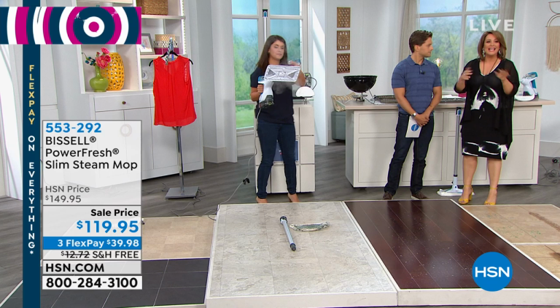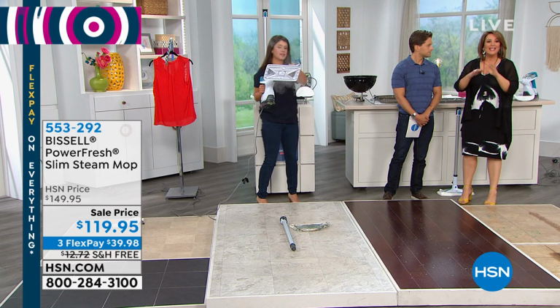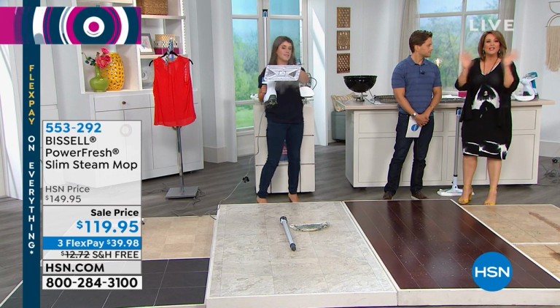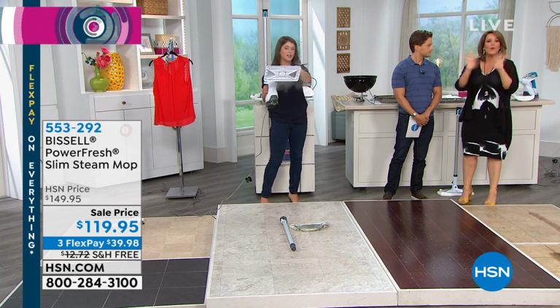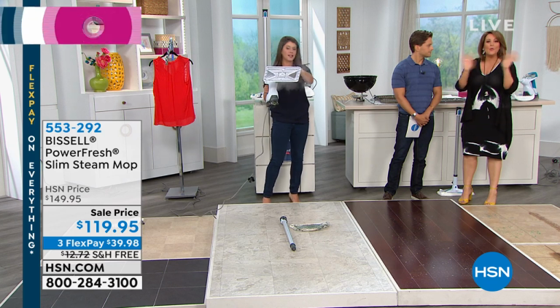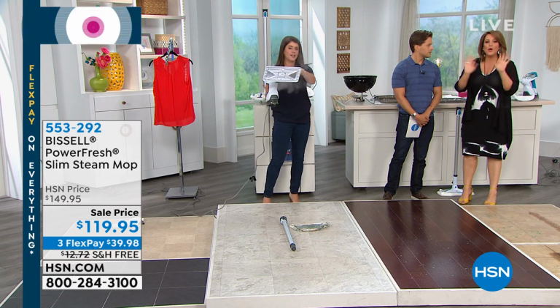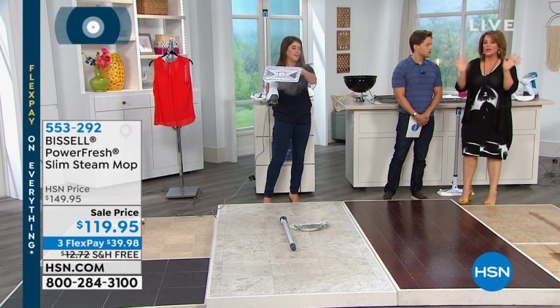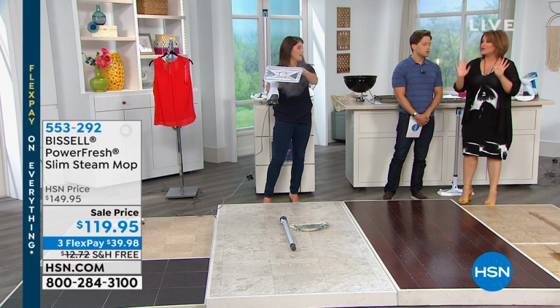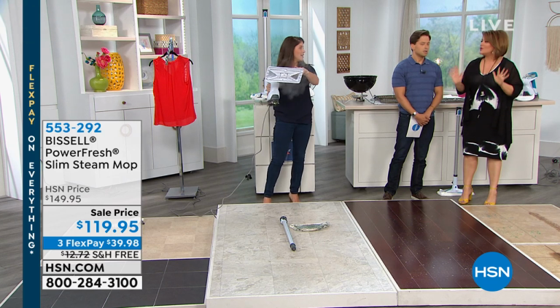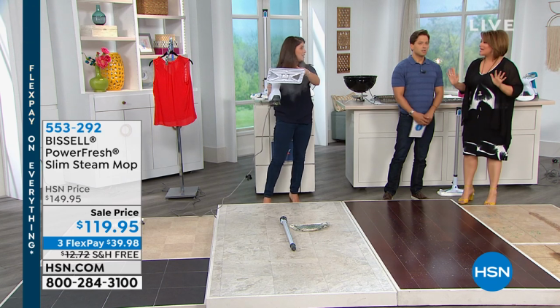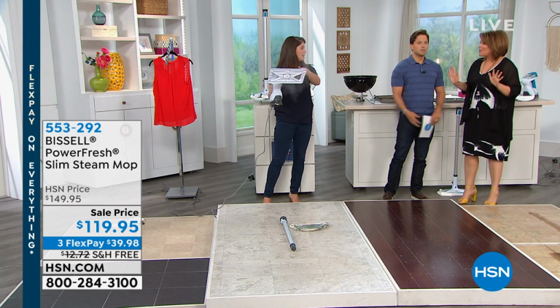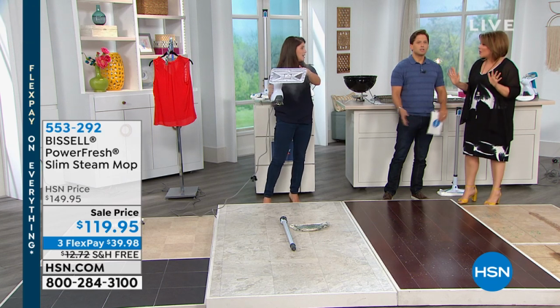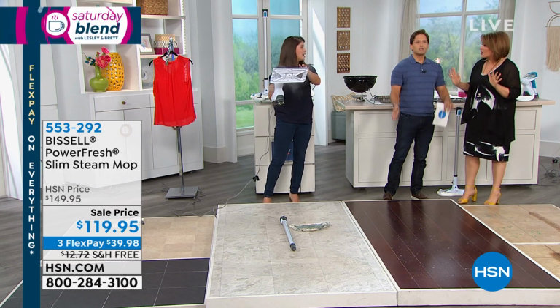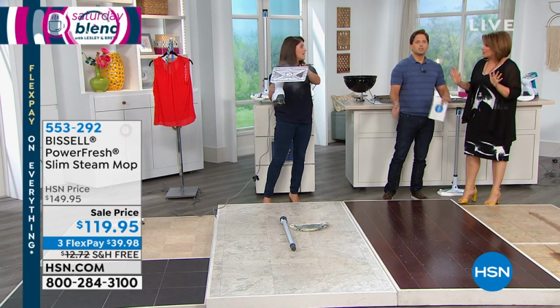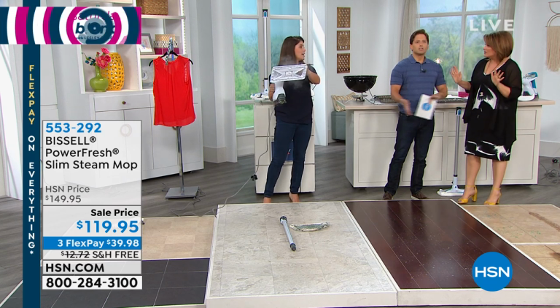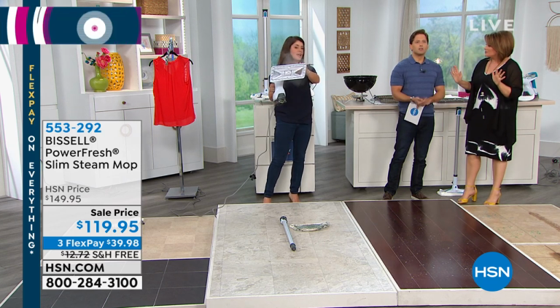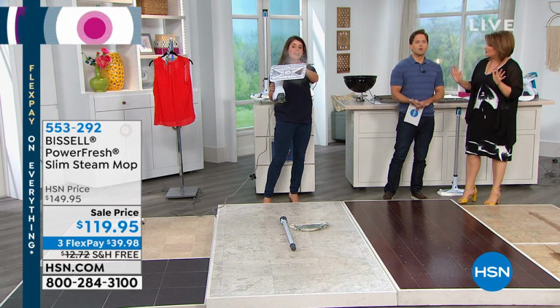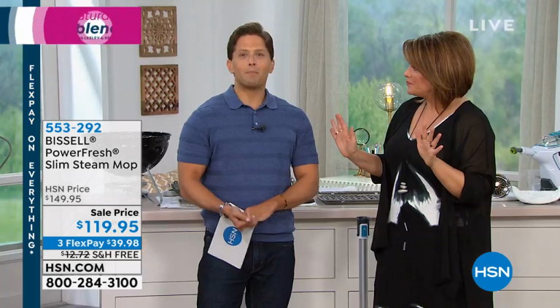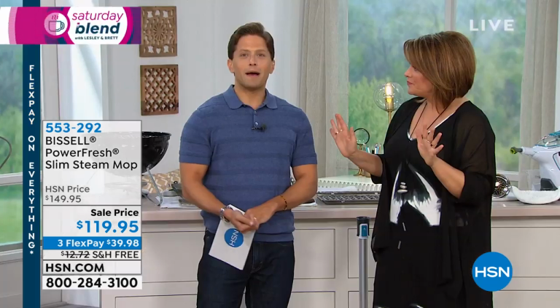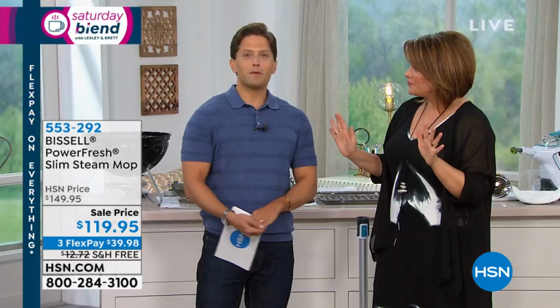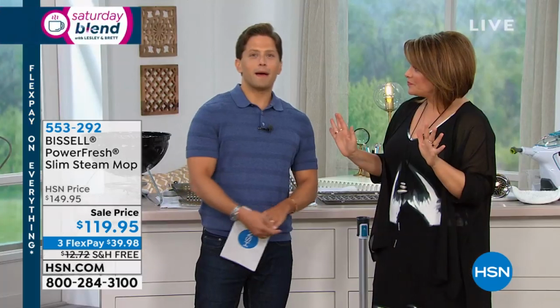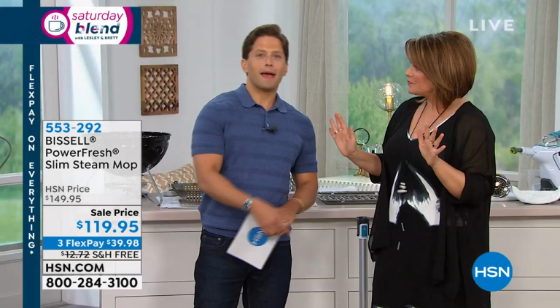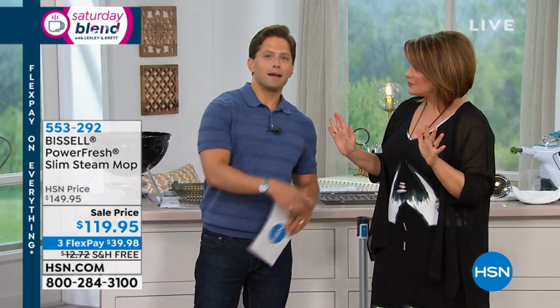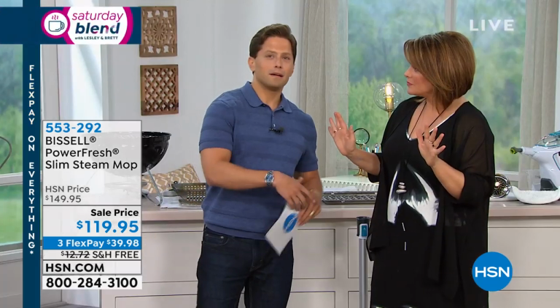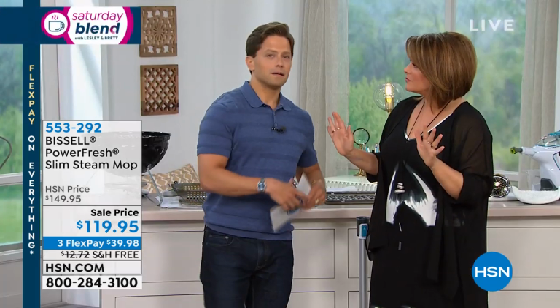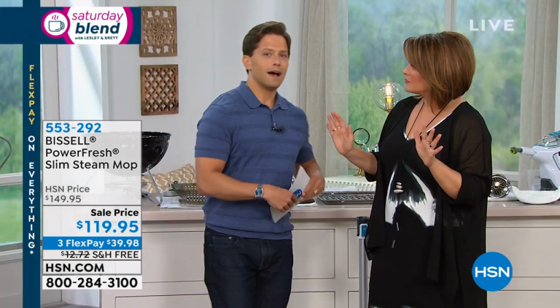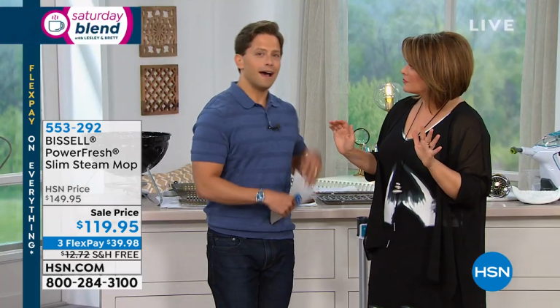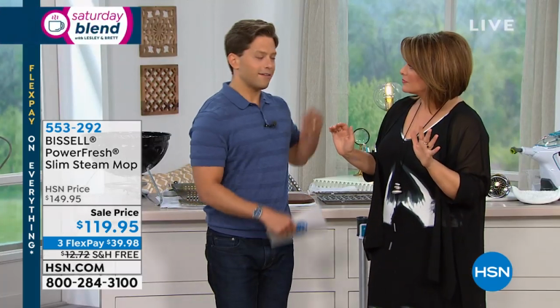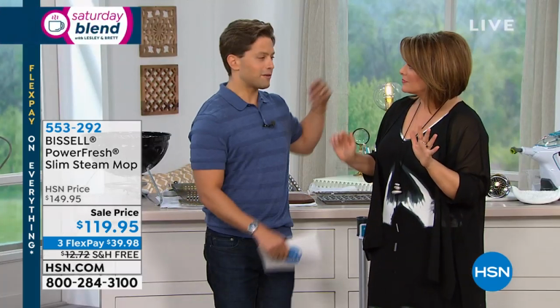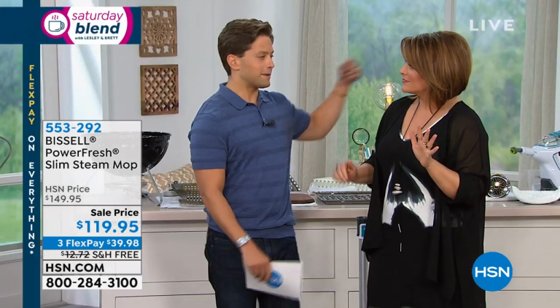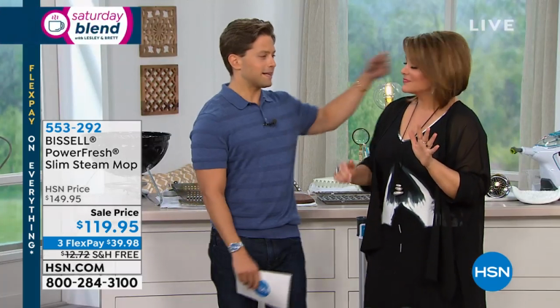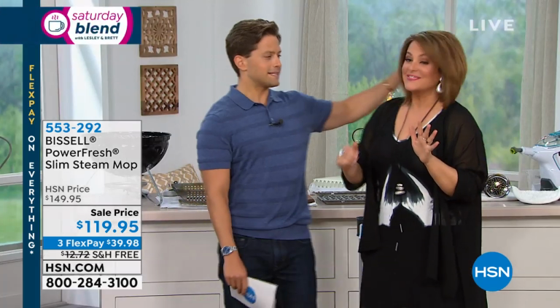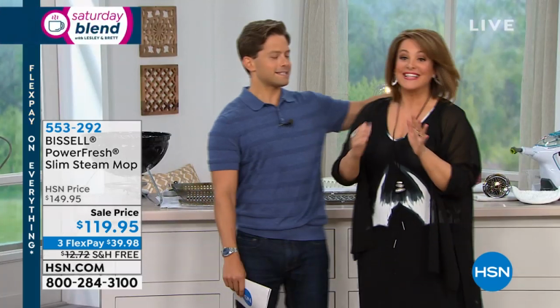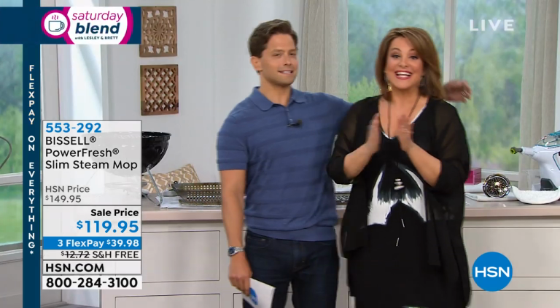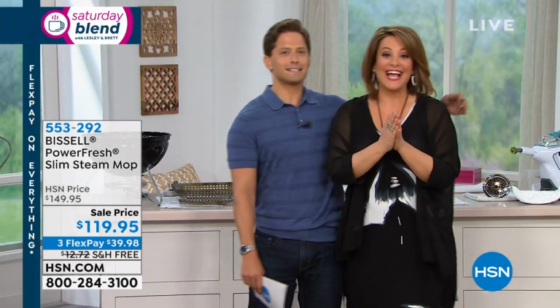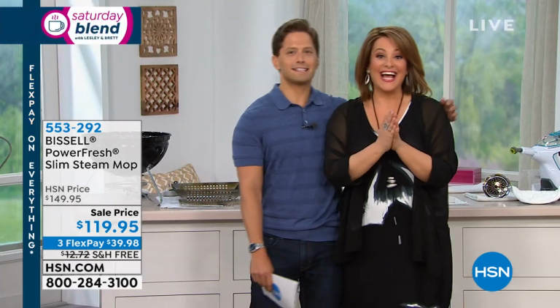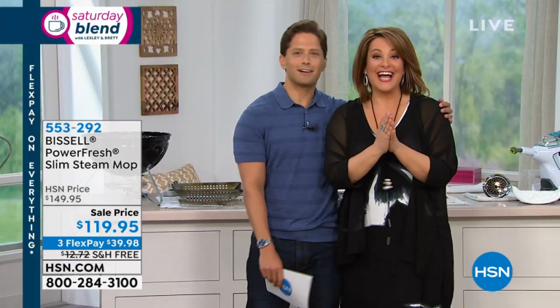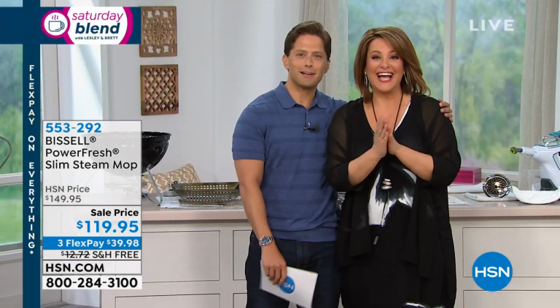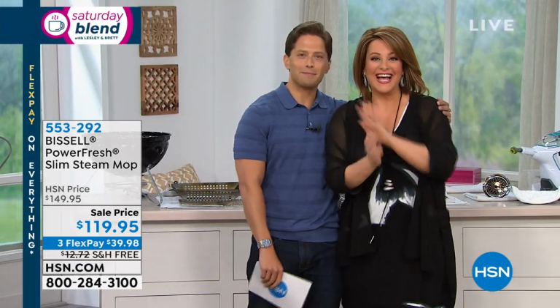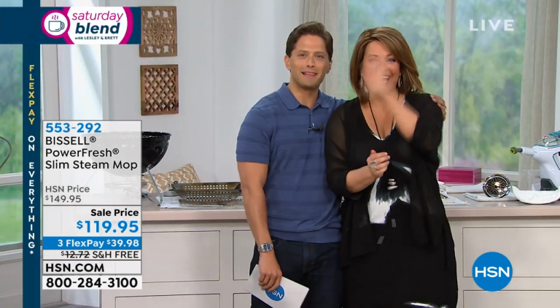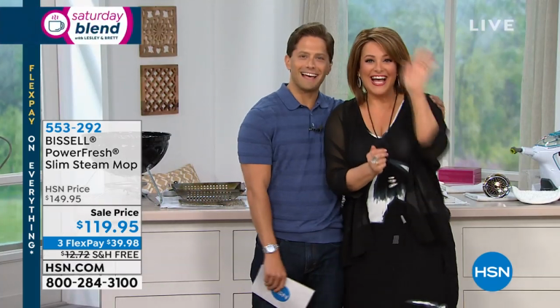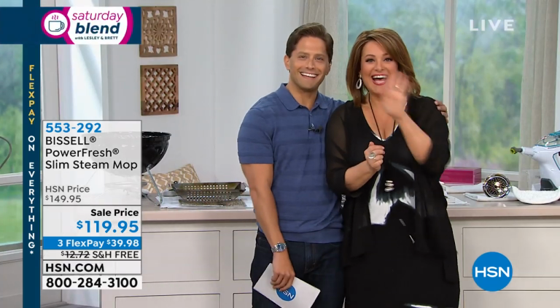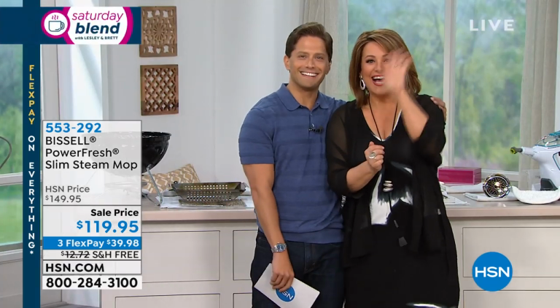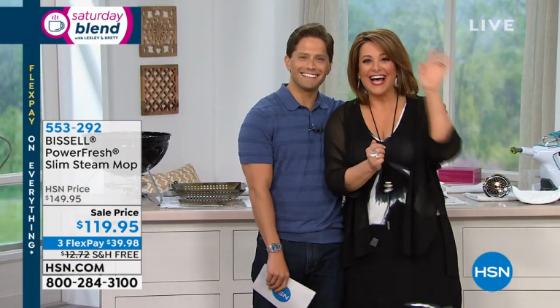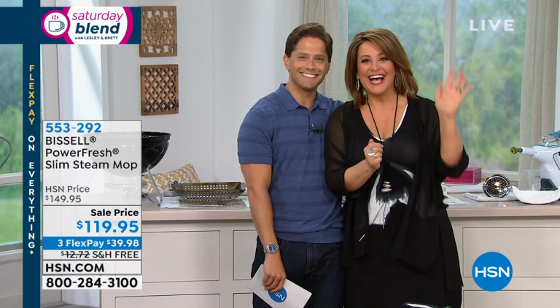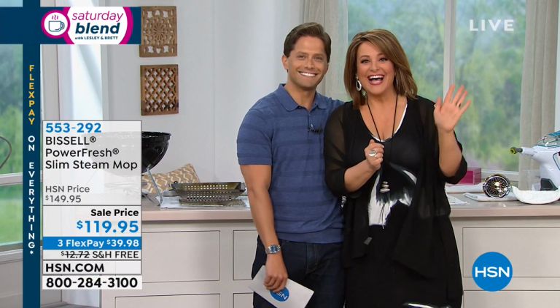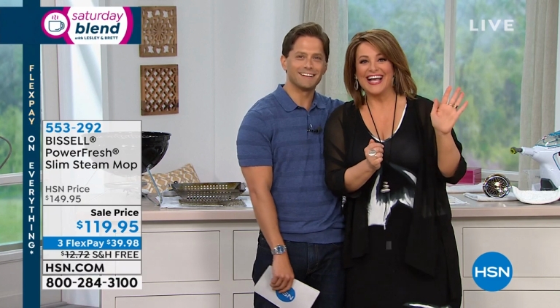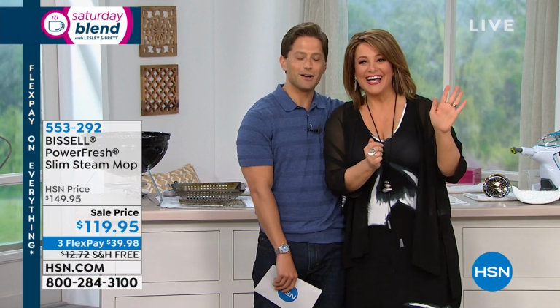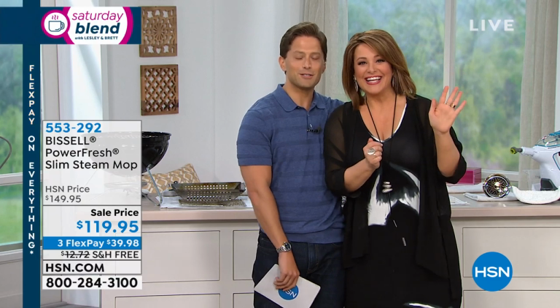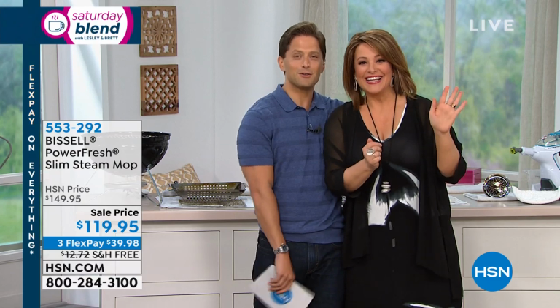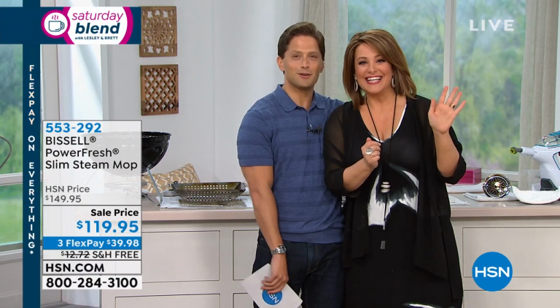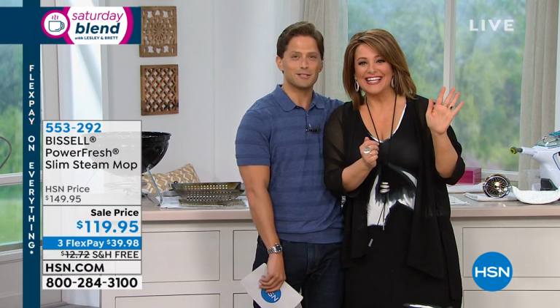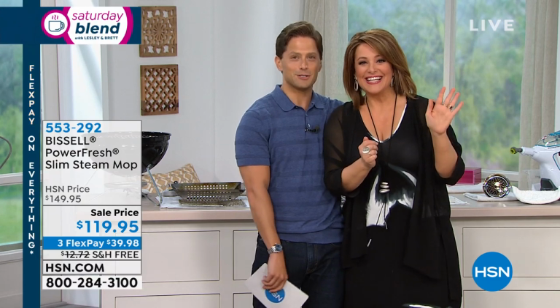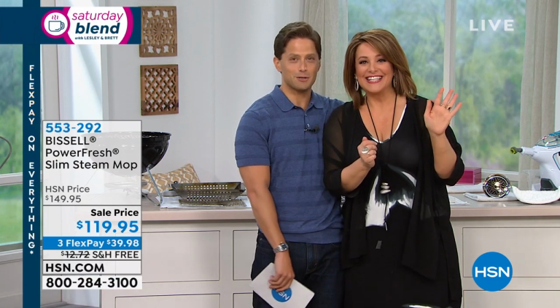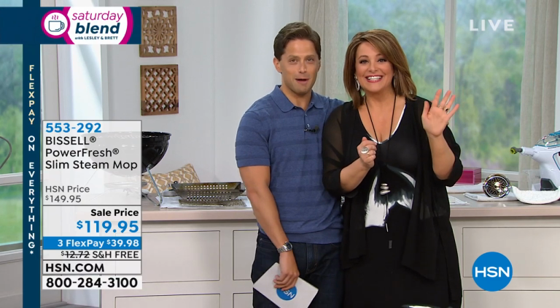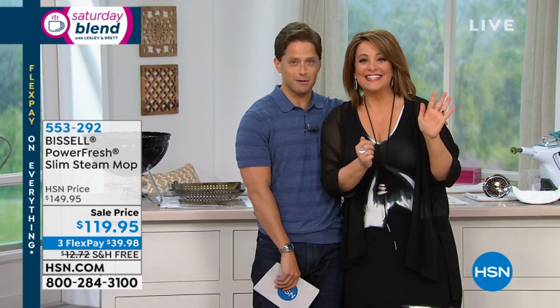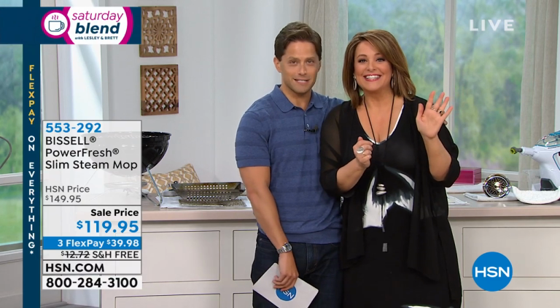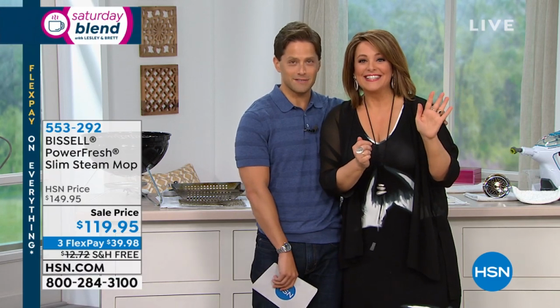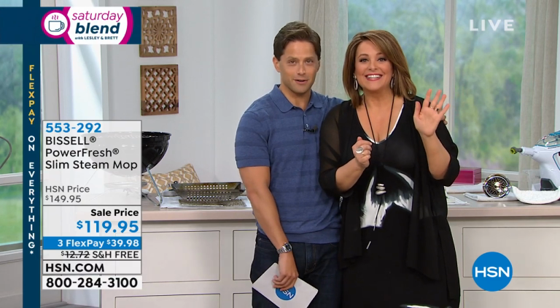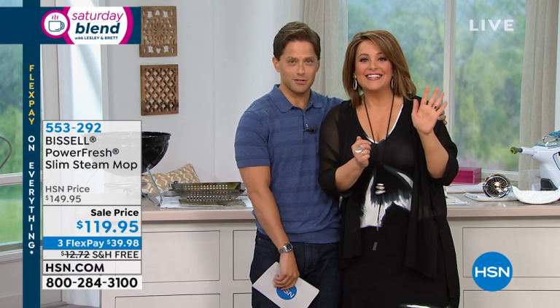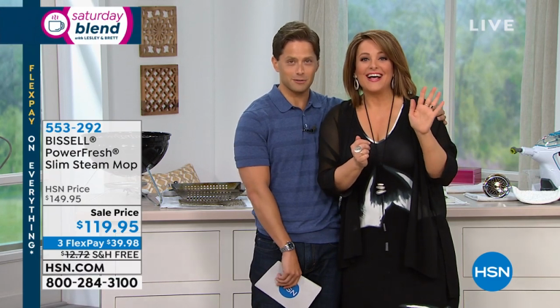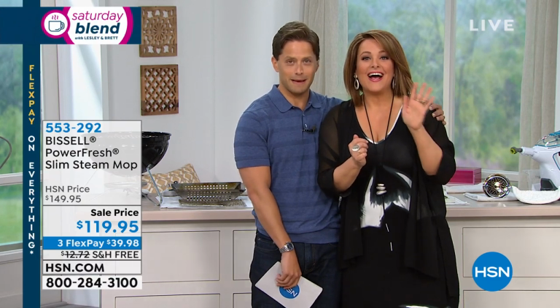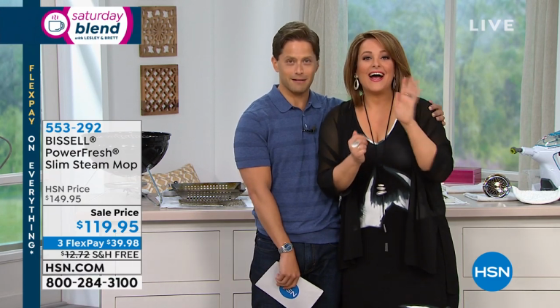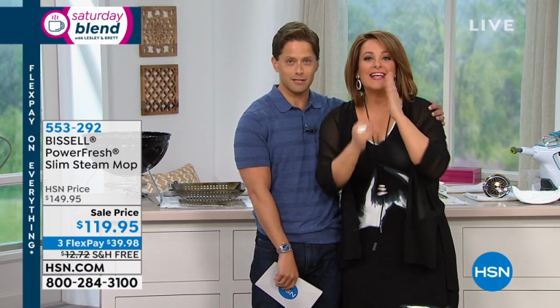No more good old tap water. So by the way, hi everybody, this is the Saturday Blend, also known as a two-hour dysfunctional marriage.